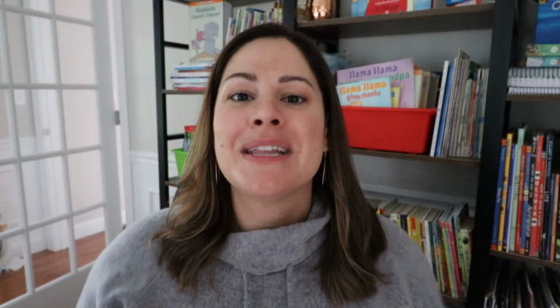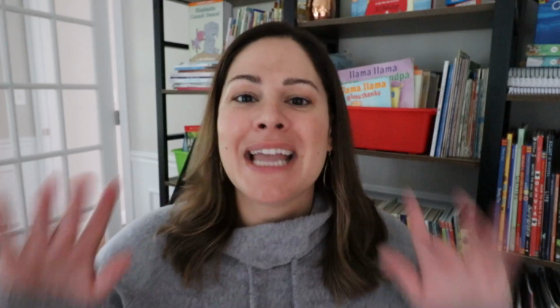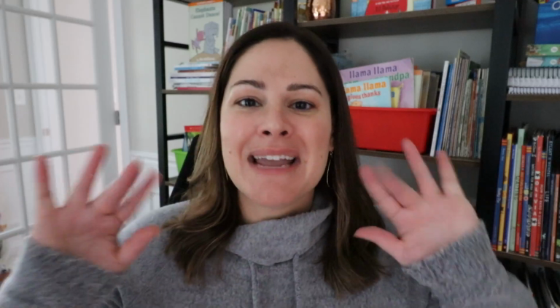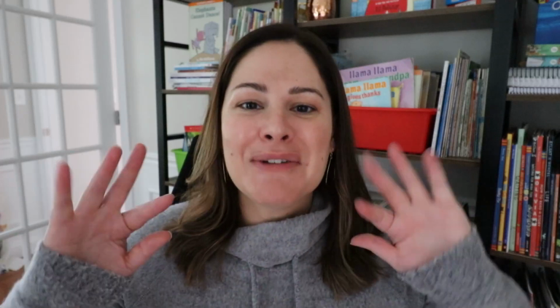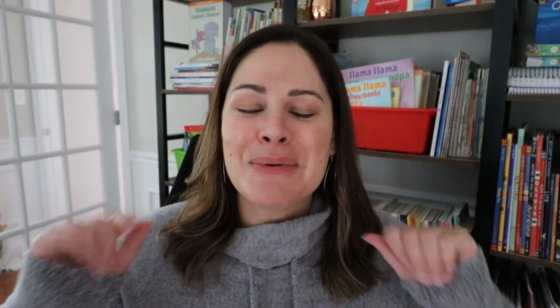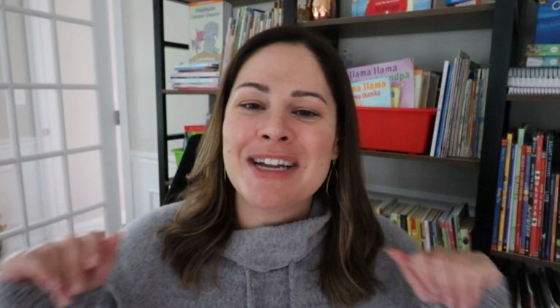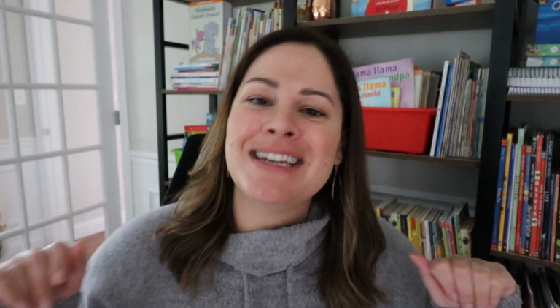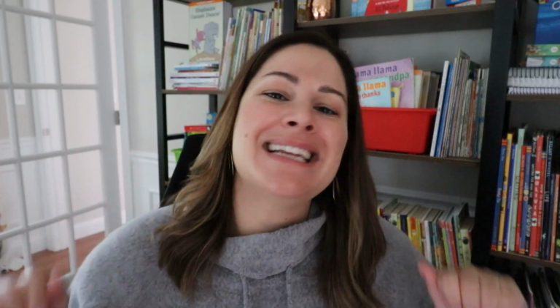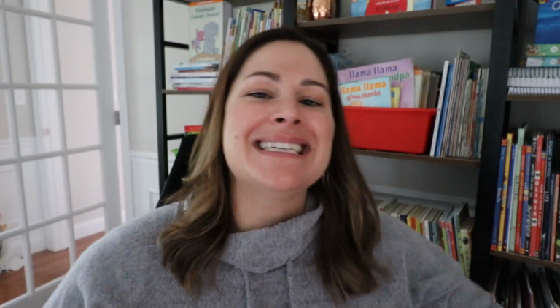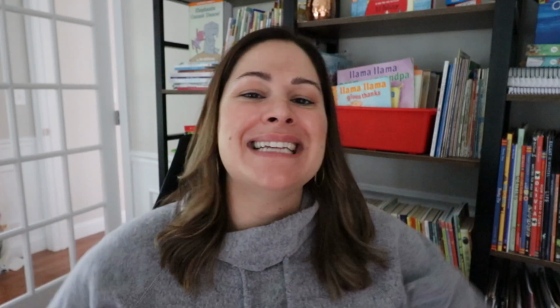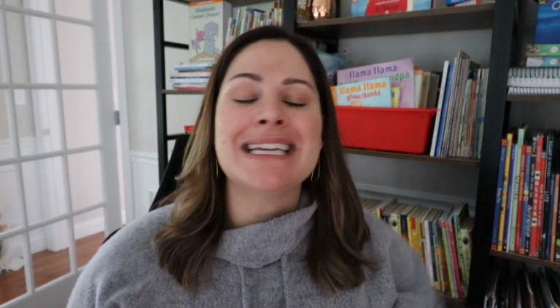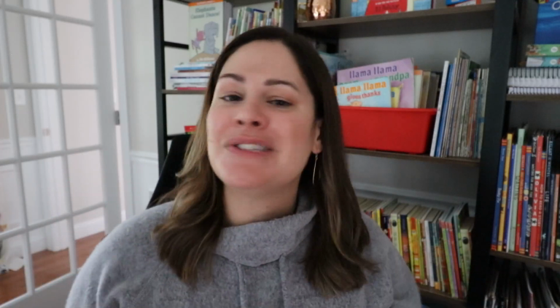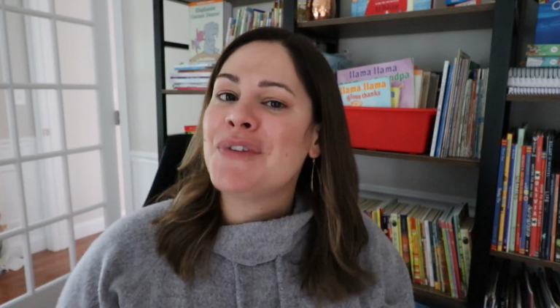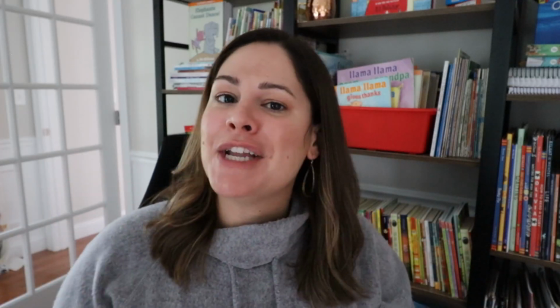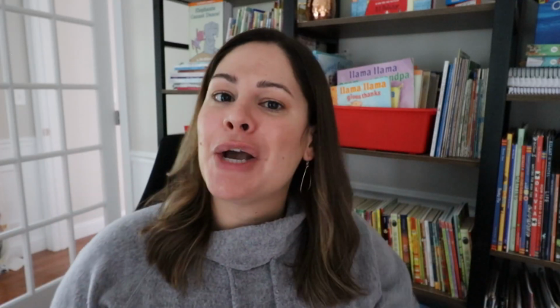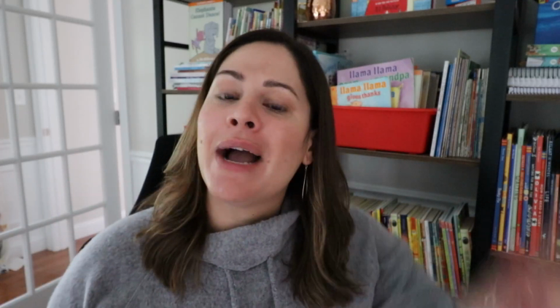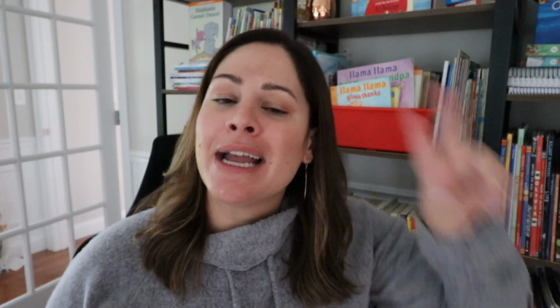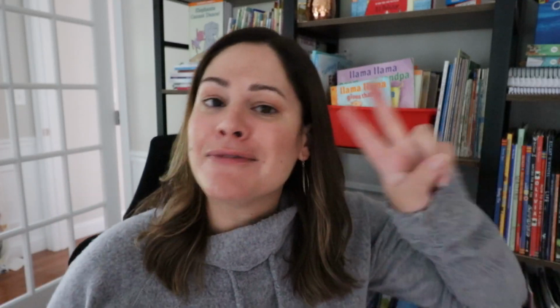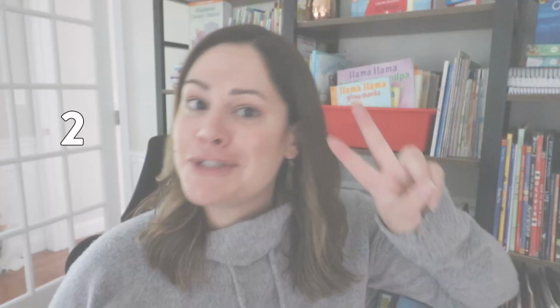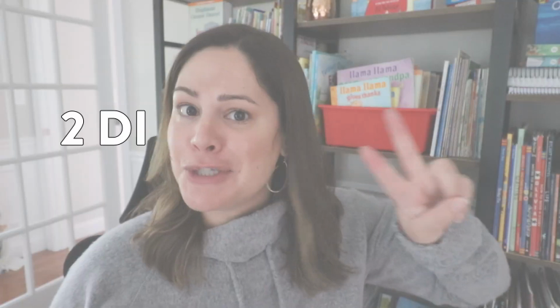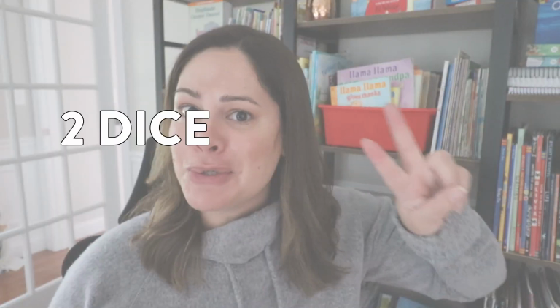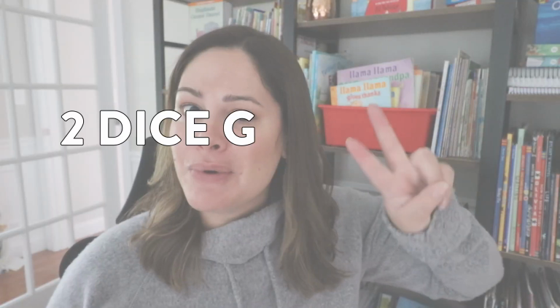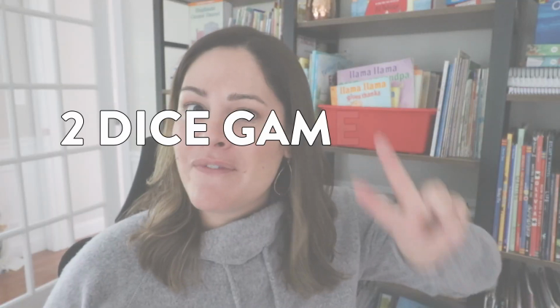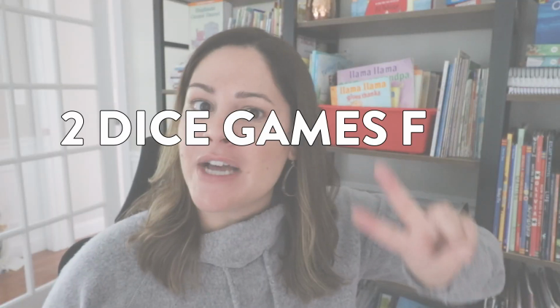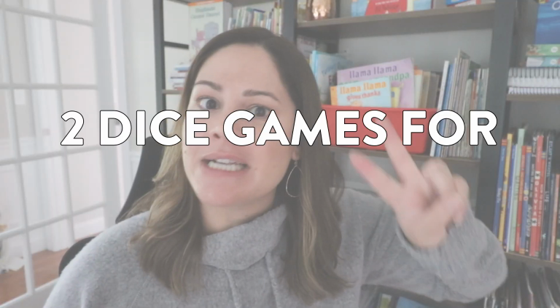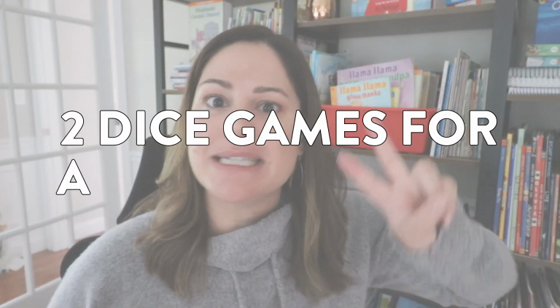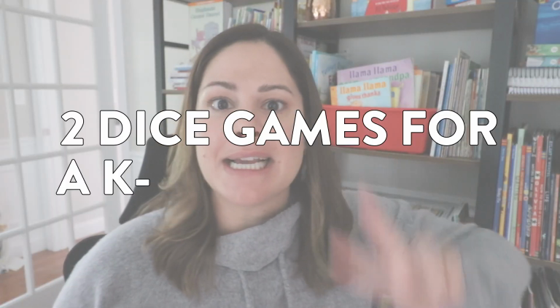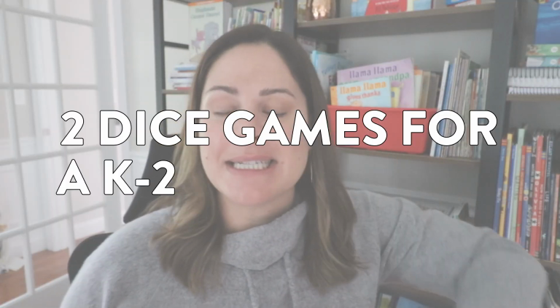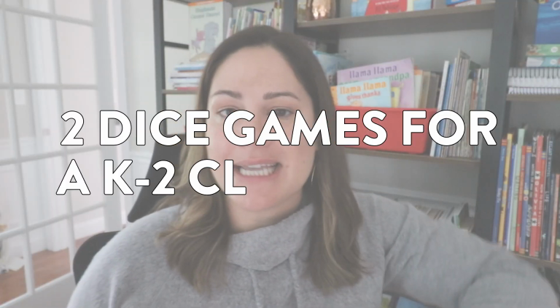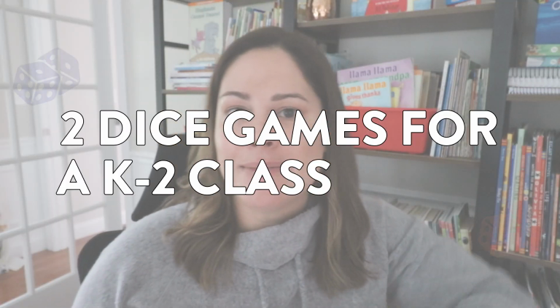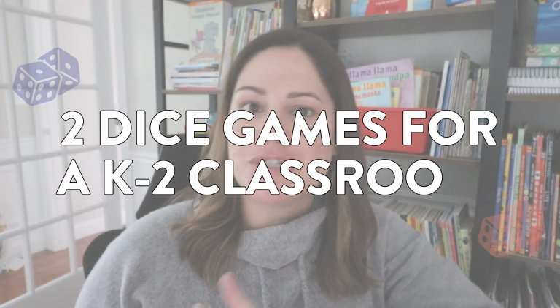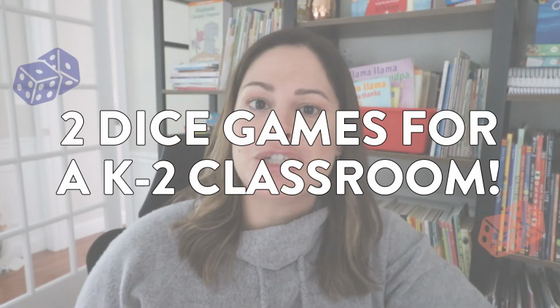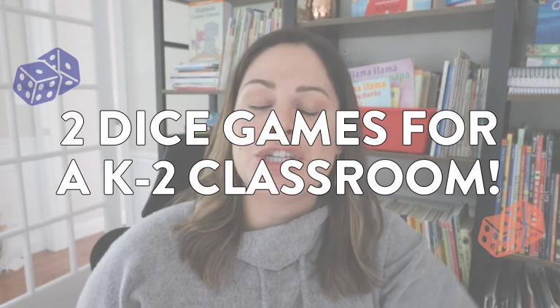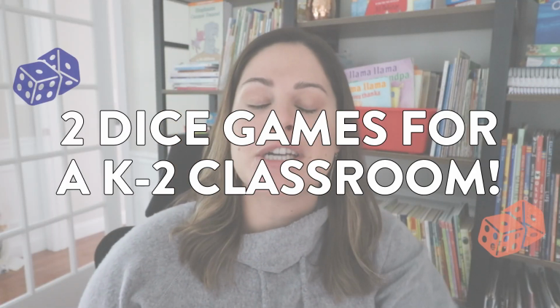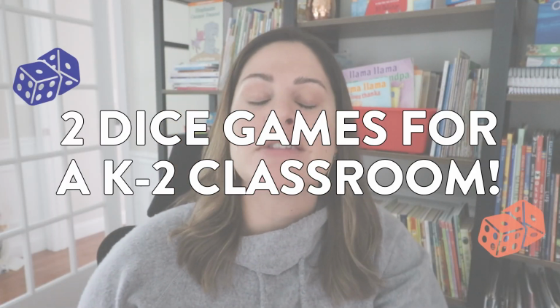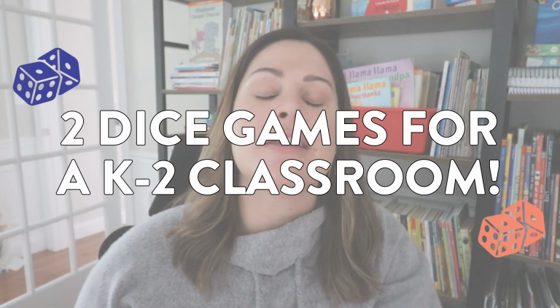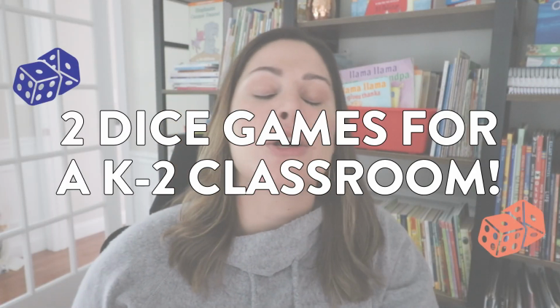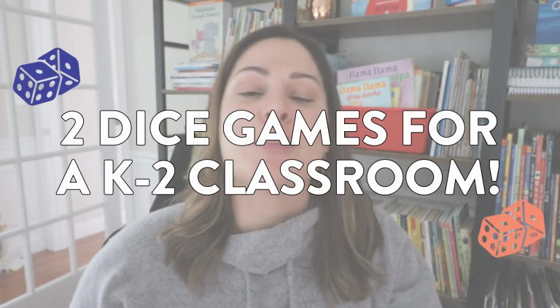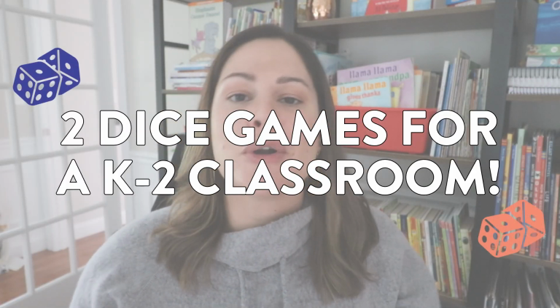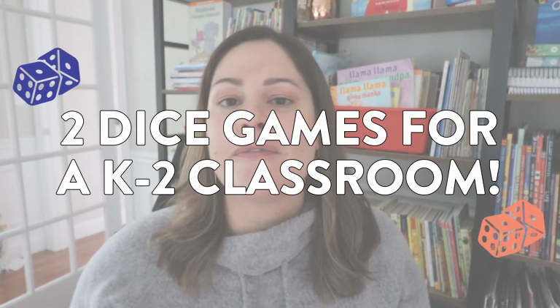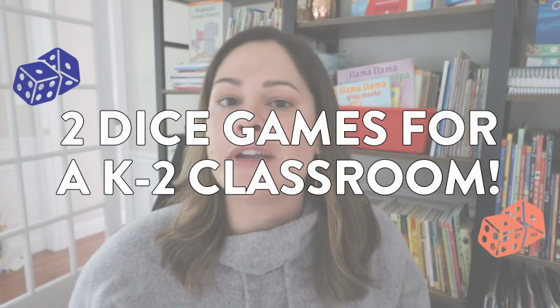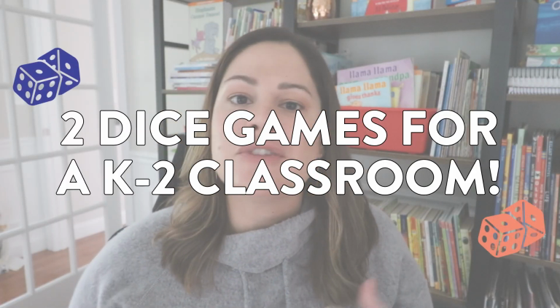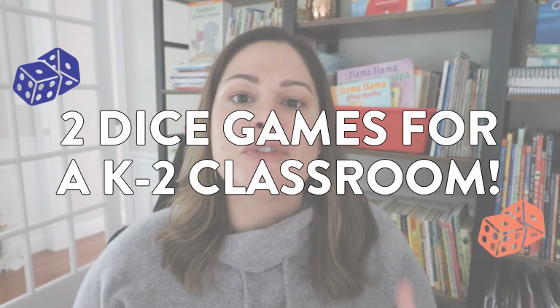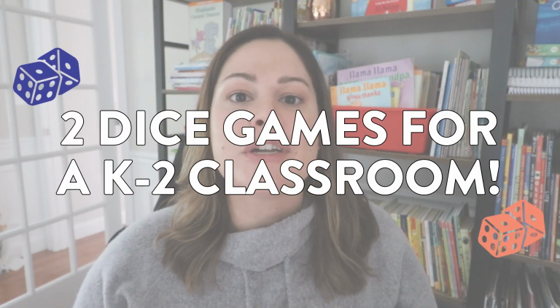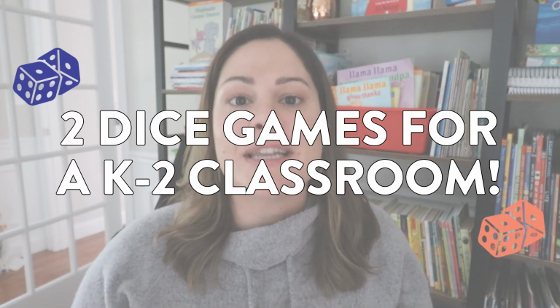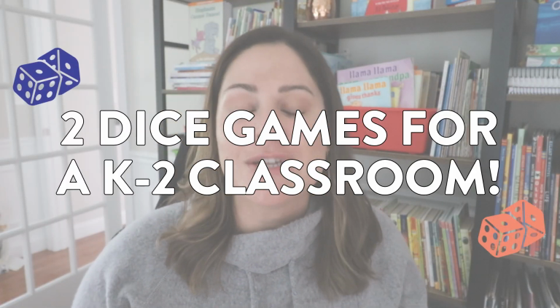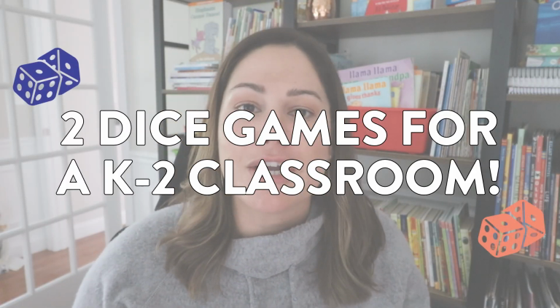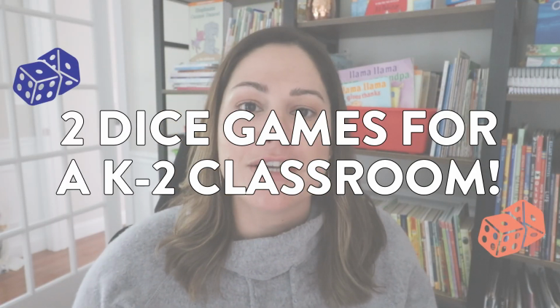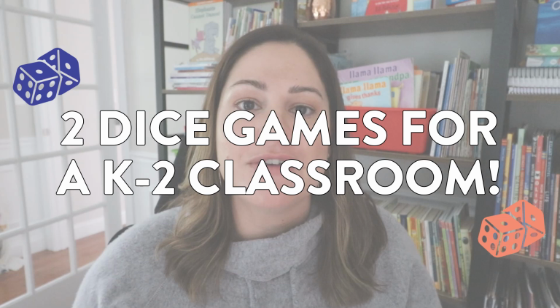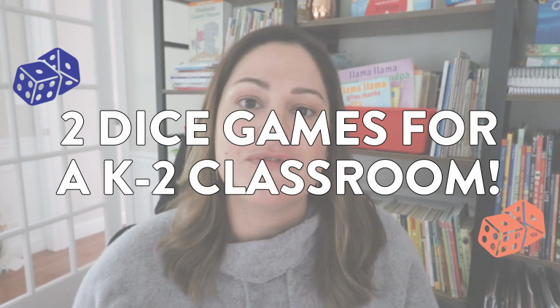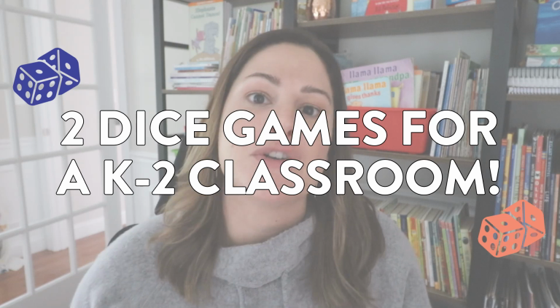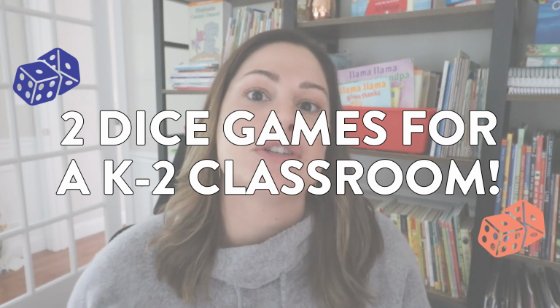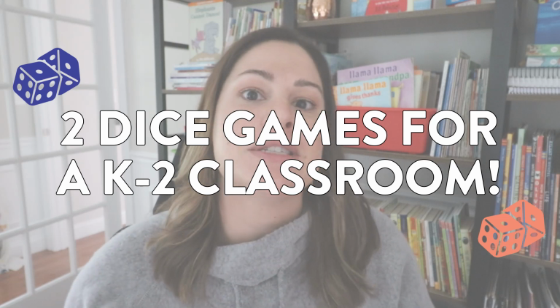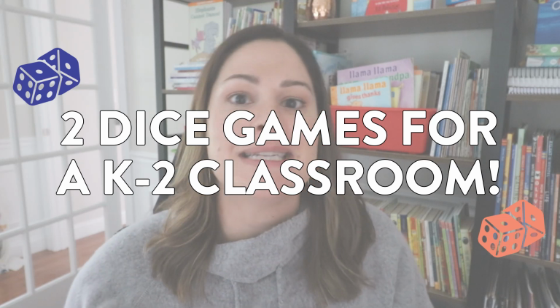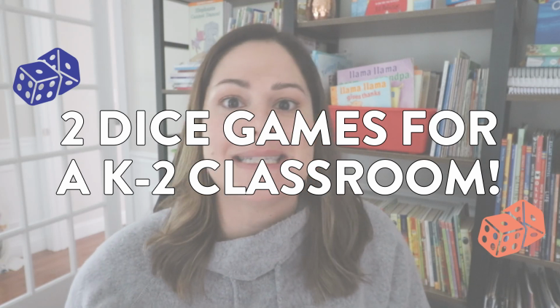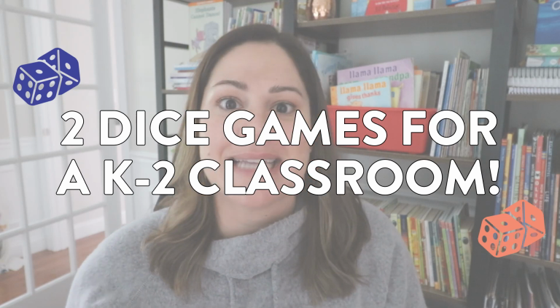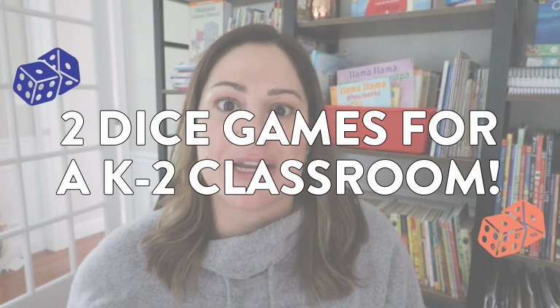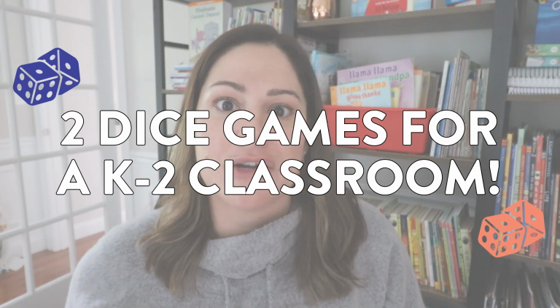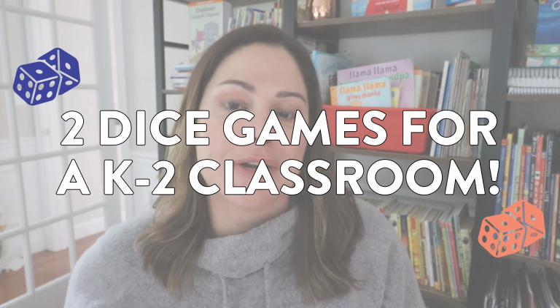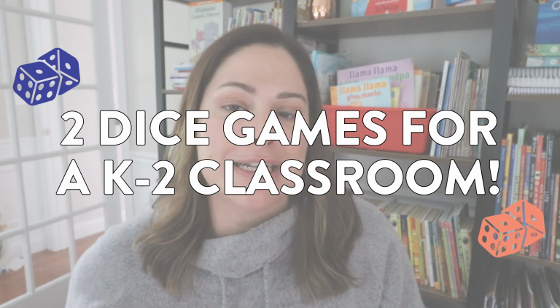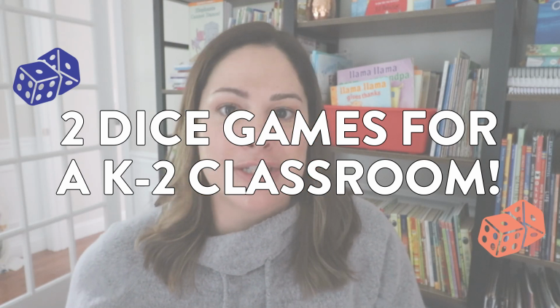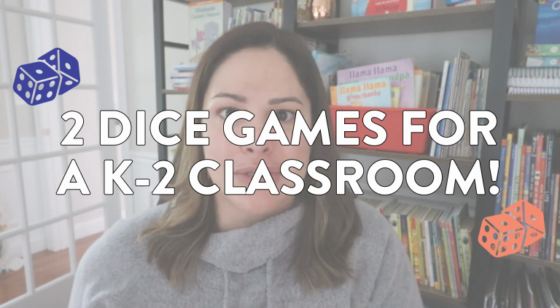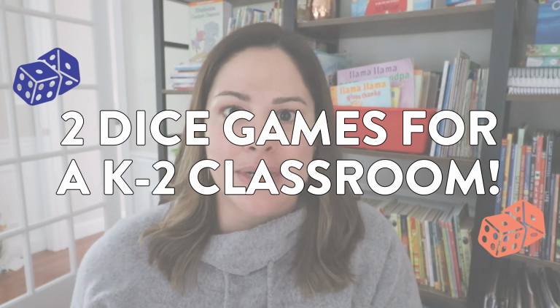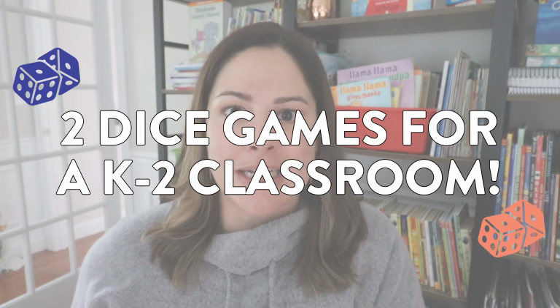Hey everyone! In today's video, I have two fun dice games to share that are perfect for kindergarten, first, and second grade students.